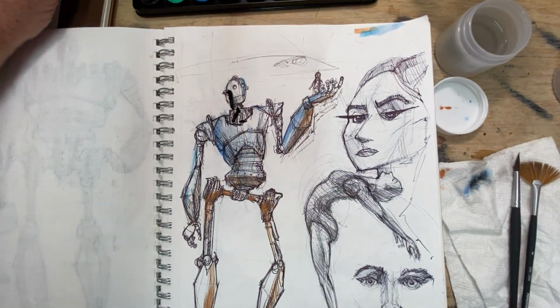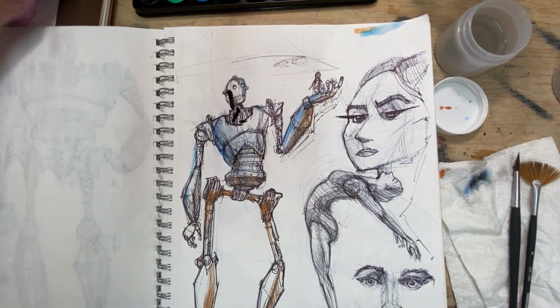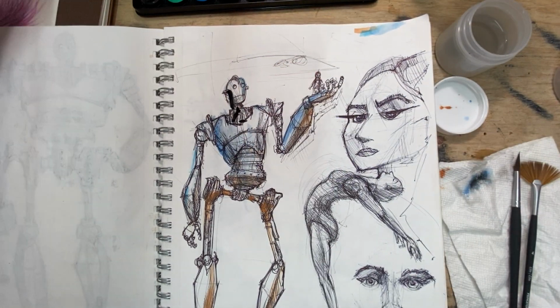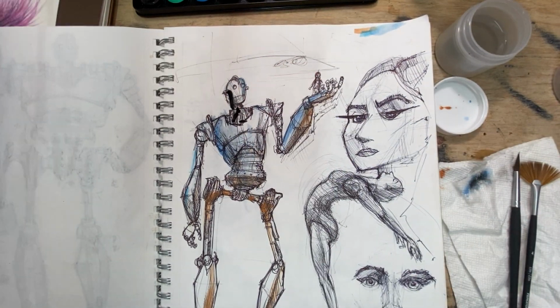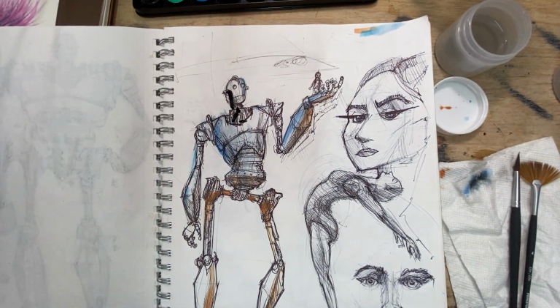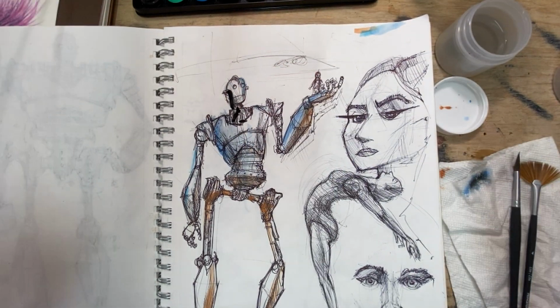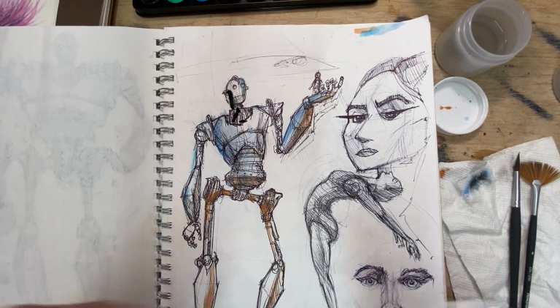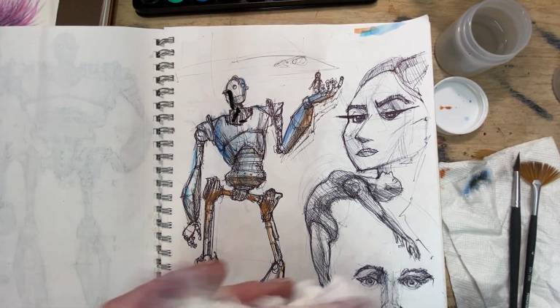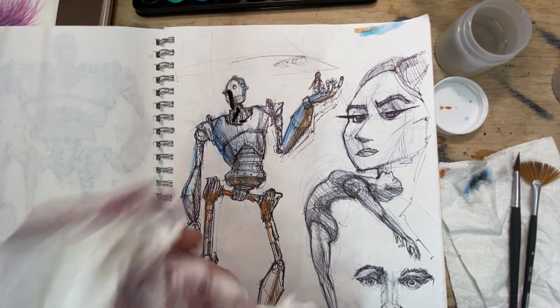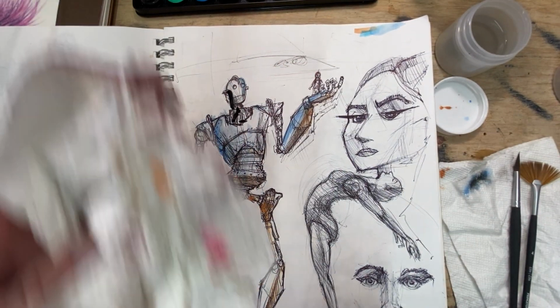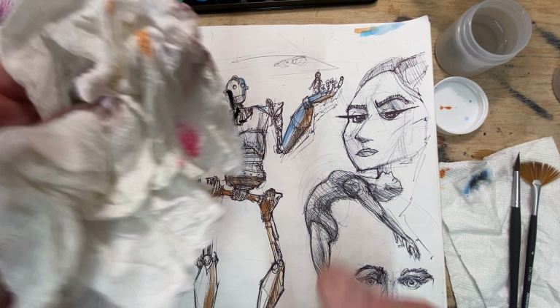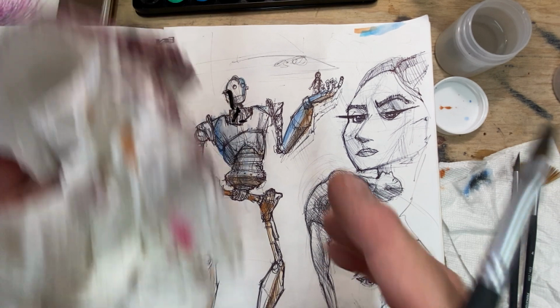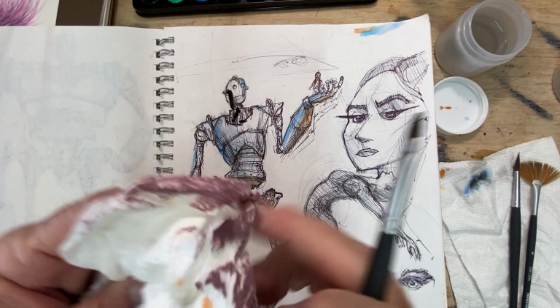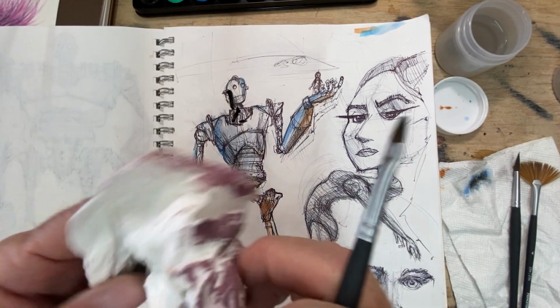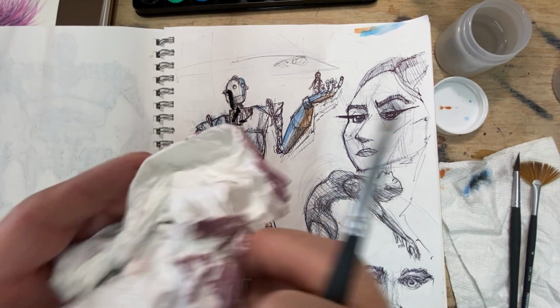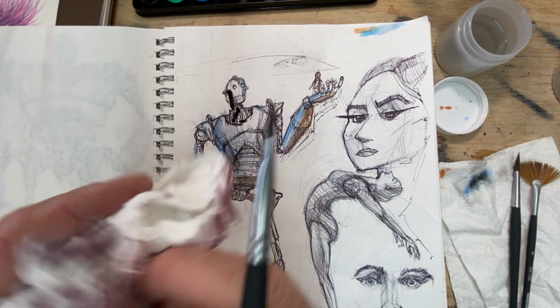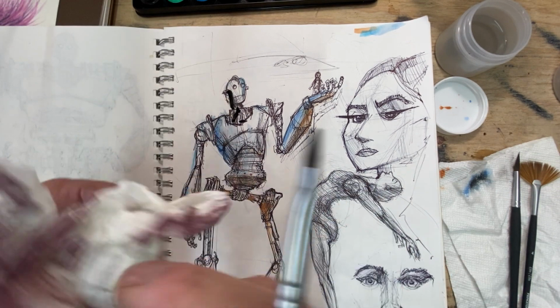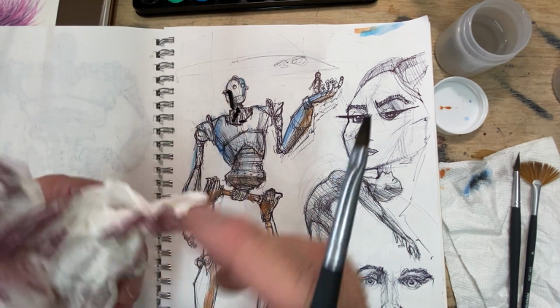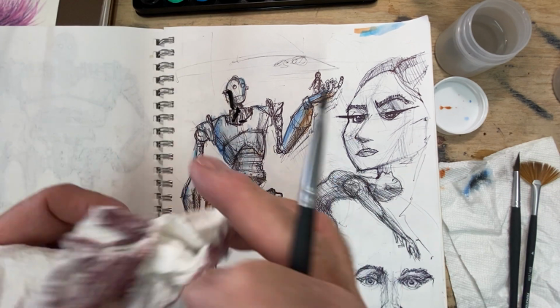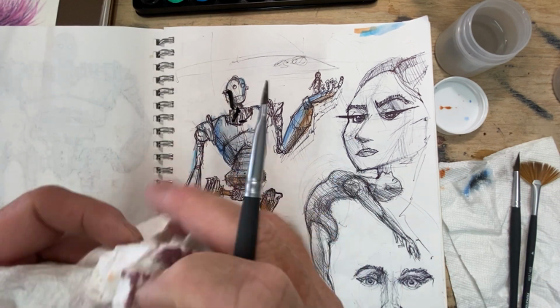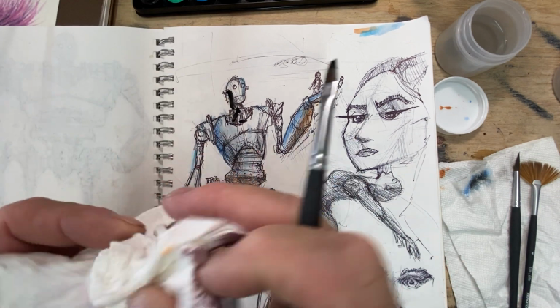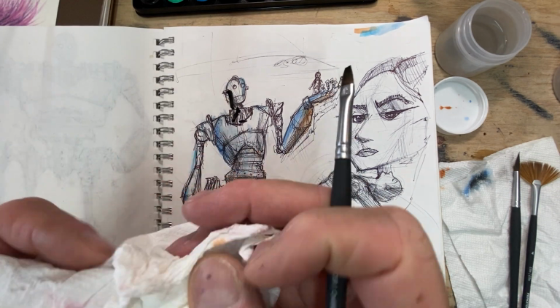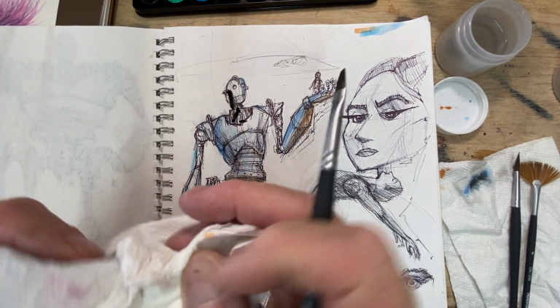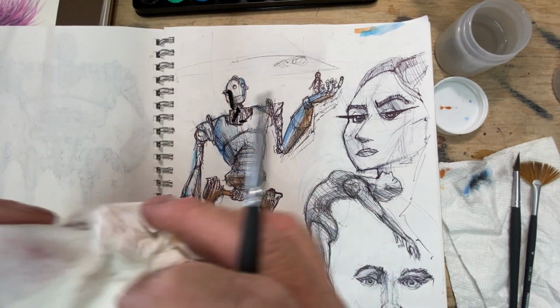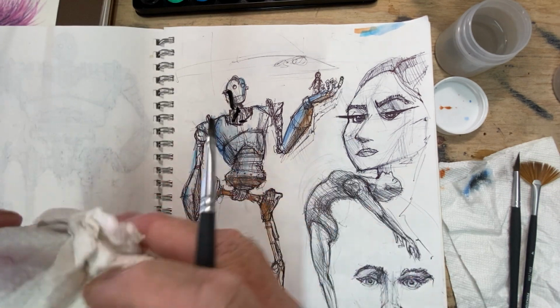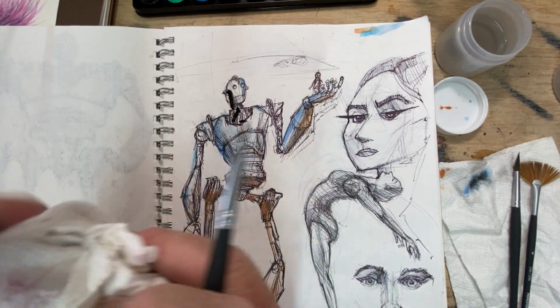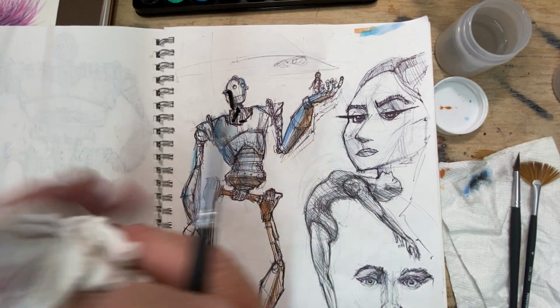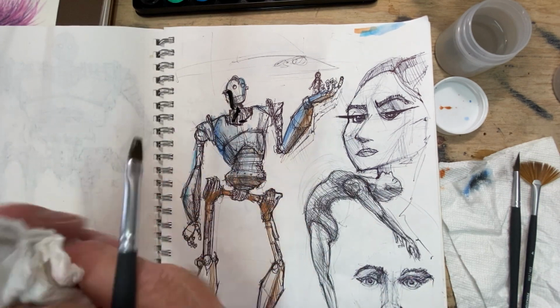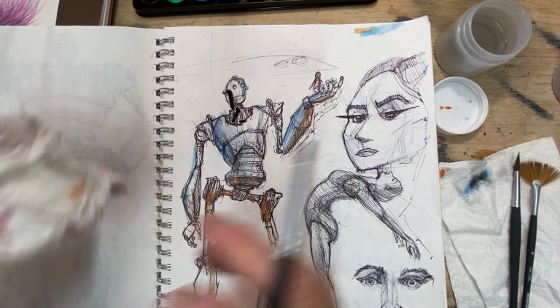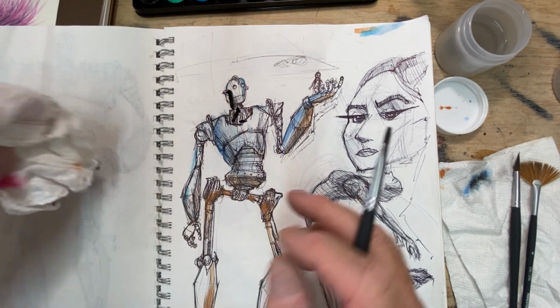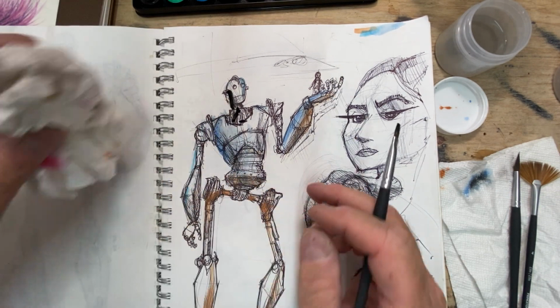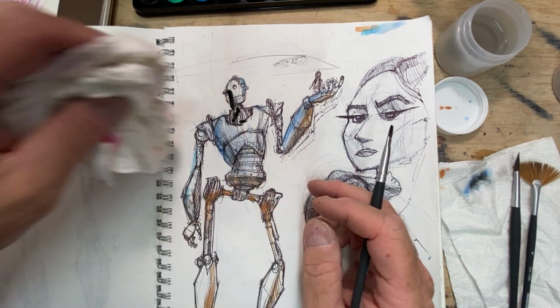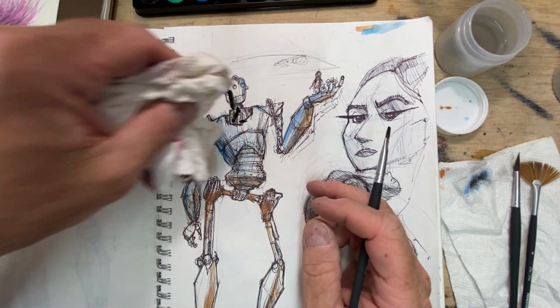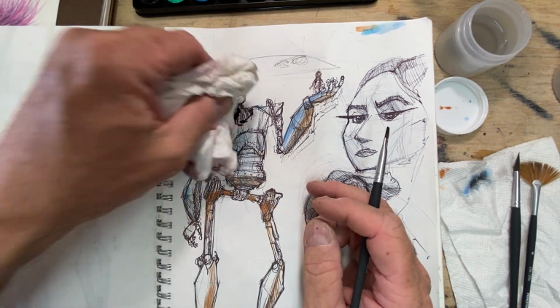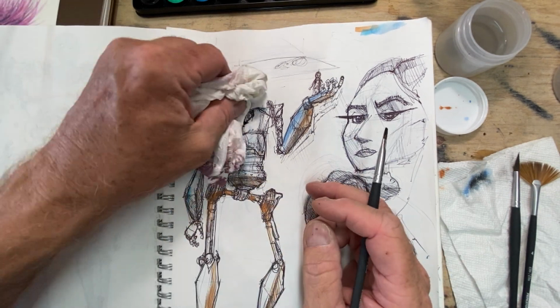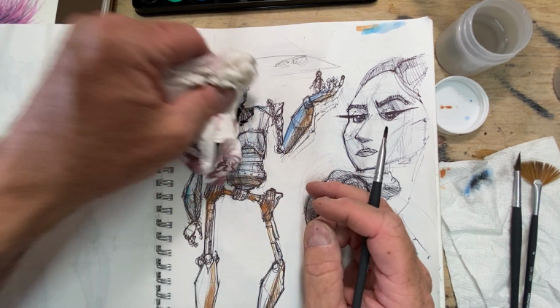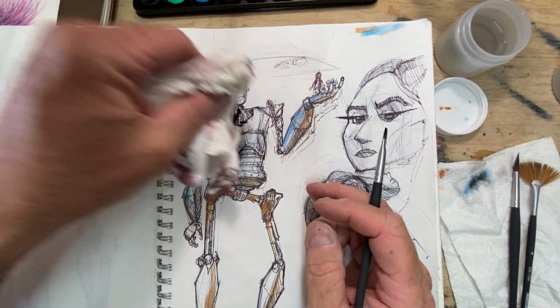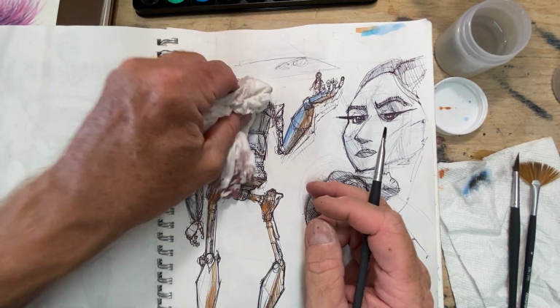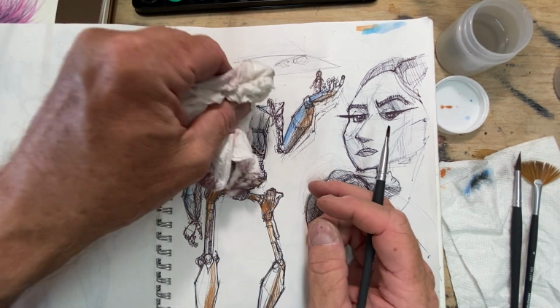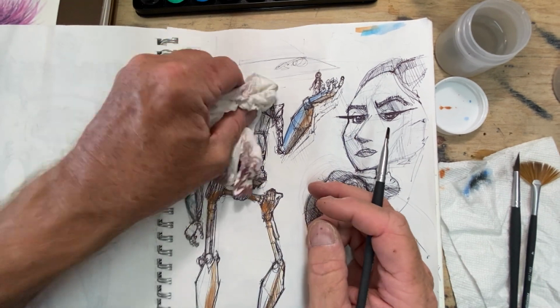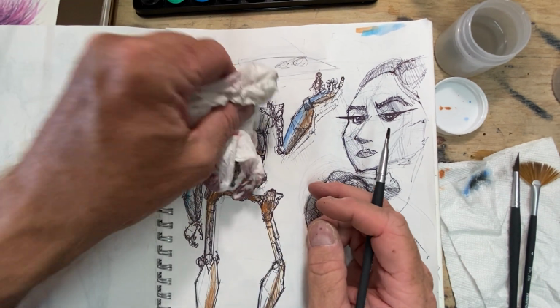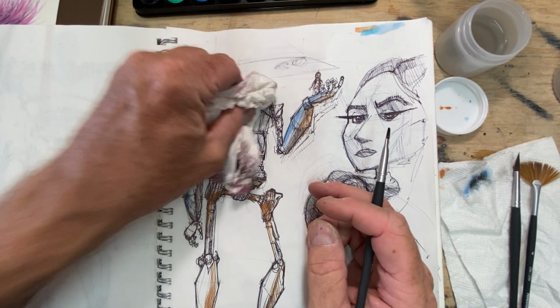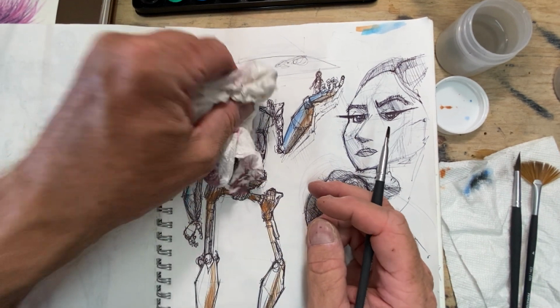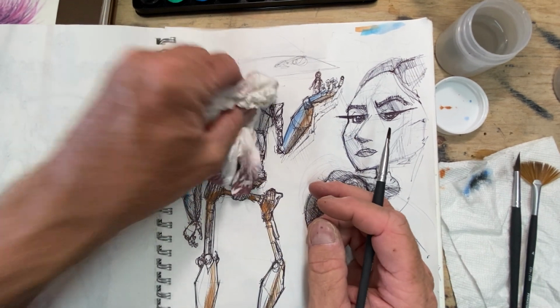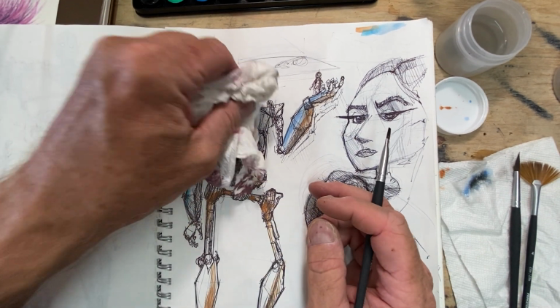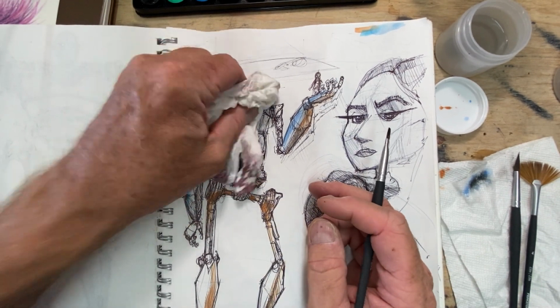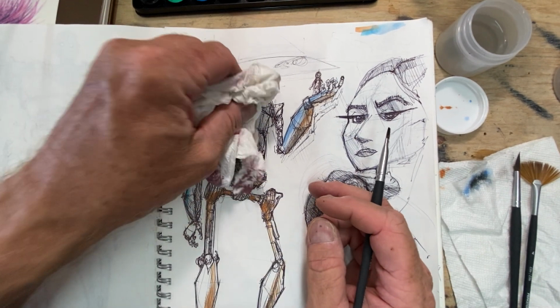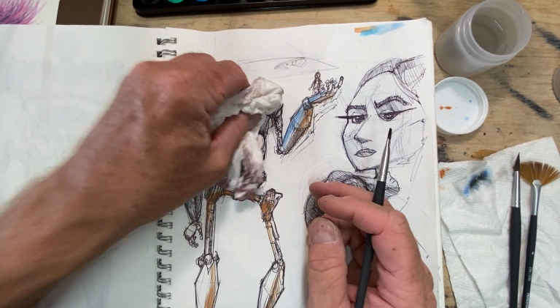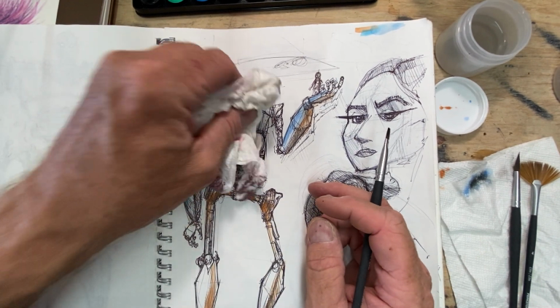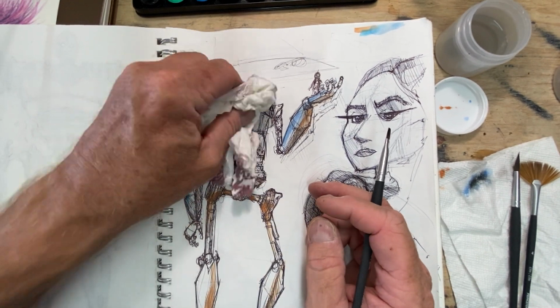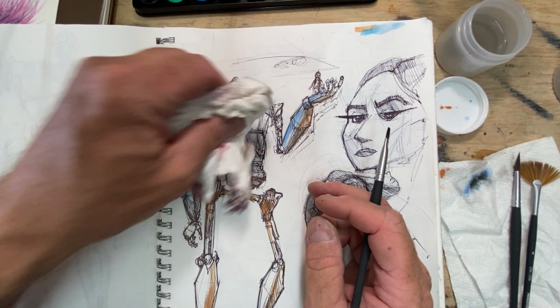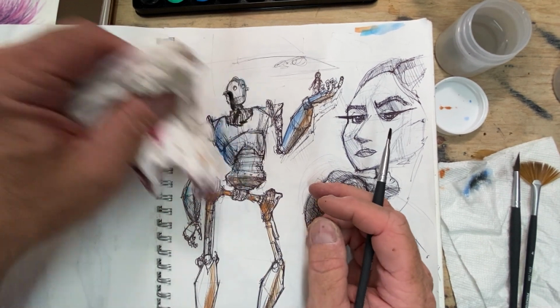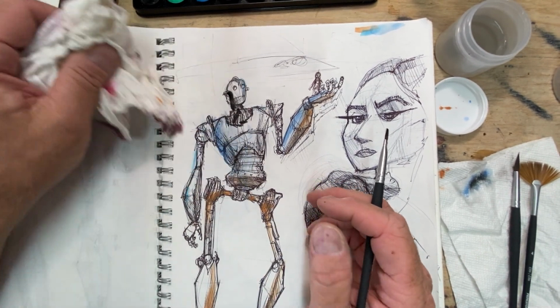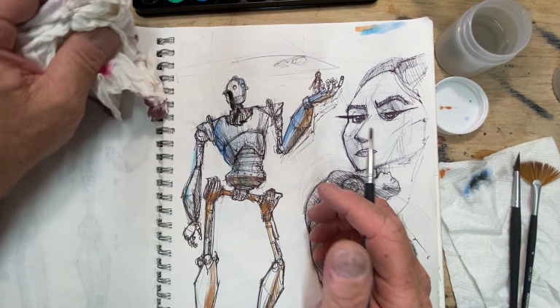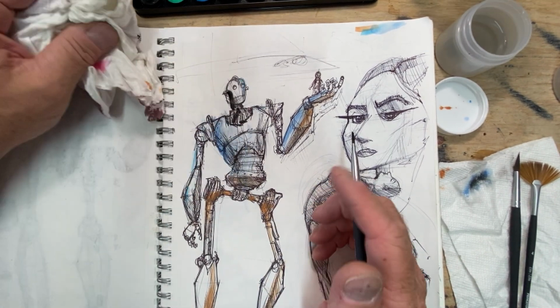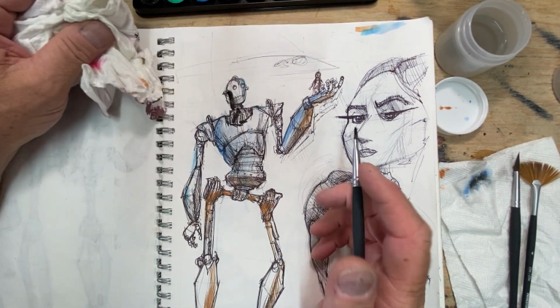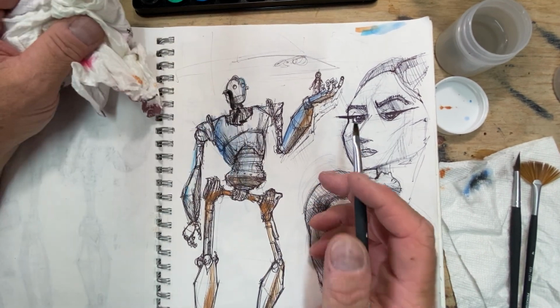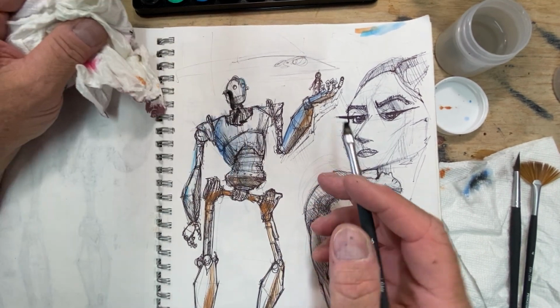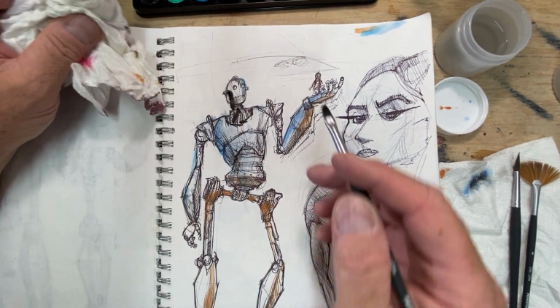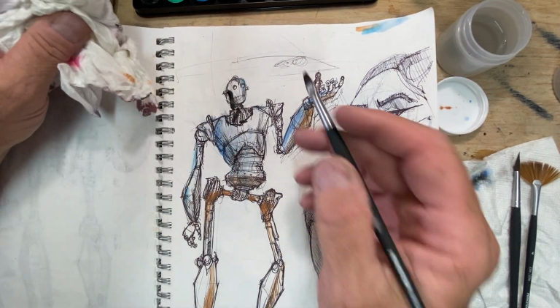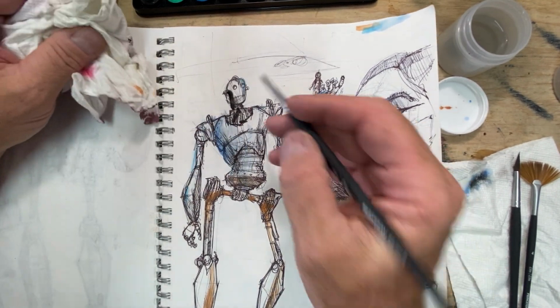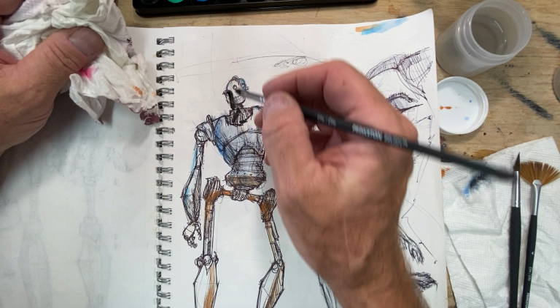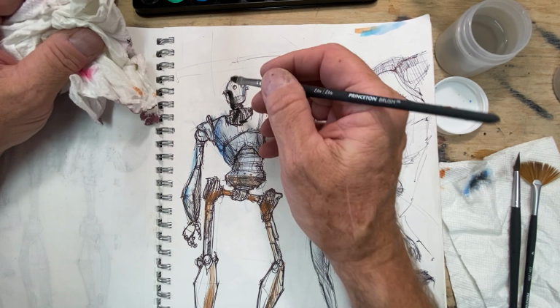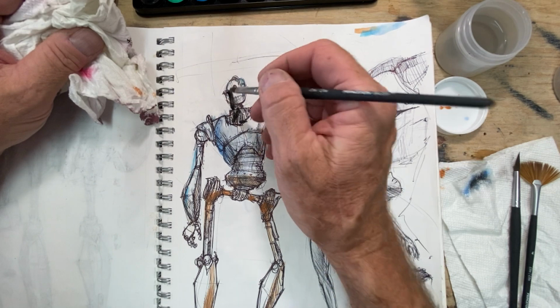One nice thing about having a napkin or a cloth is you can pick up a little bit of that color if you've put too much on.